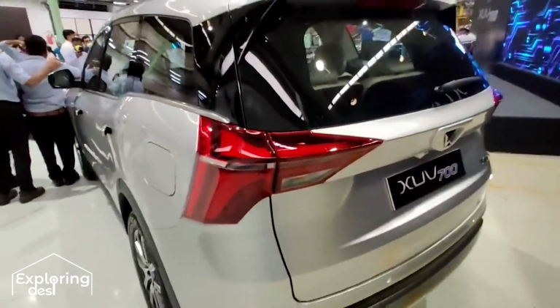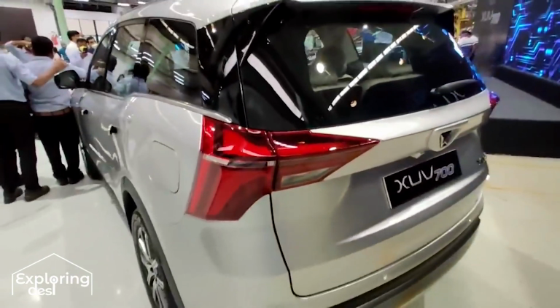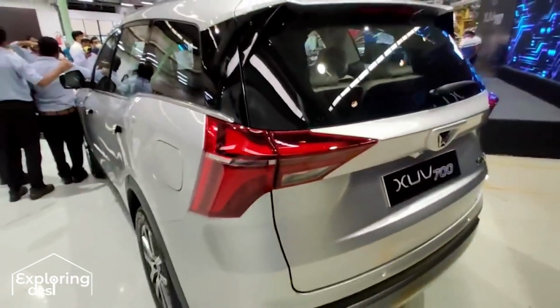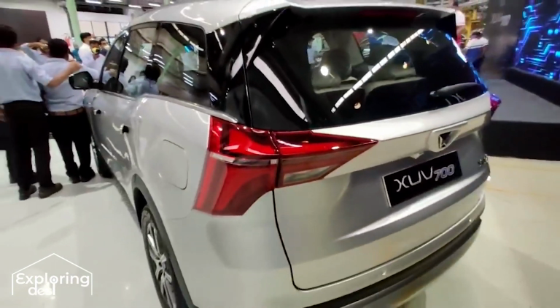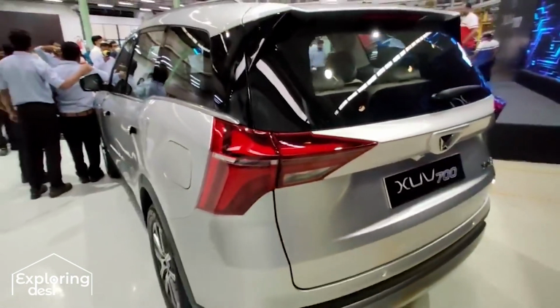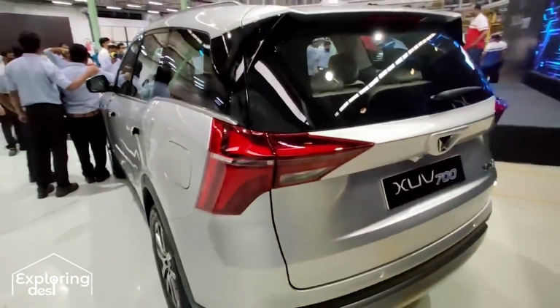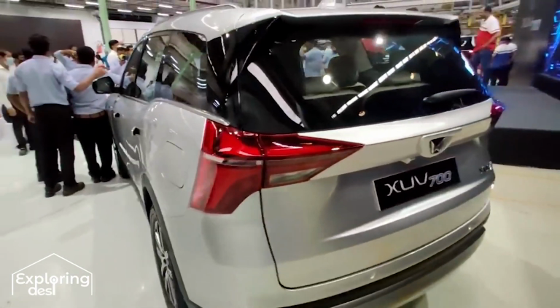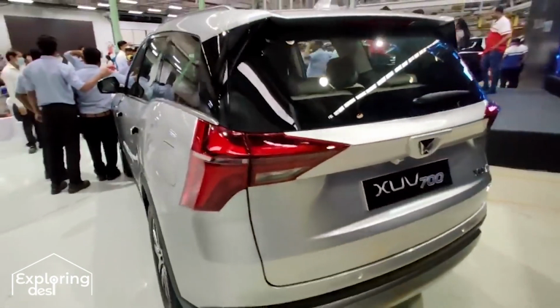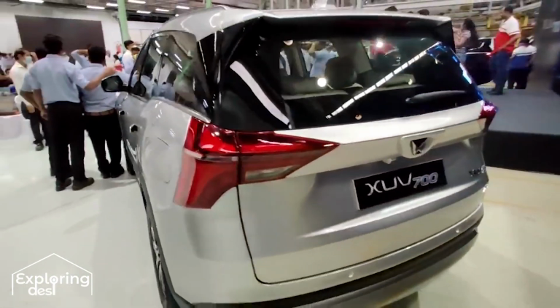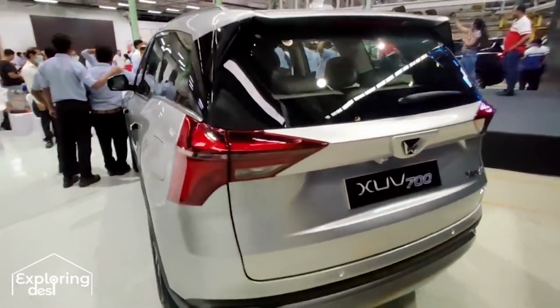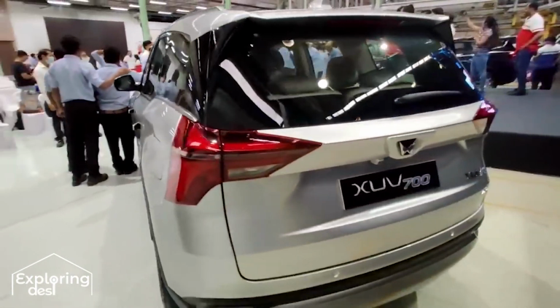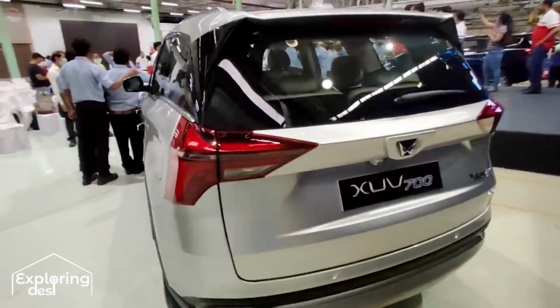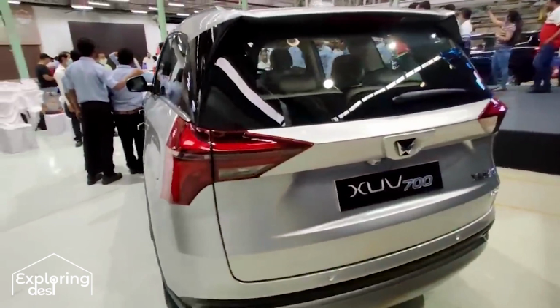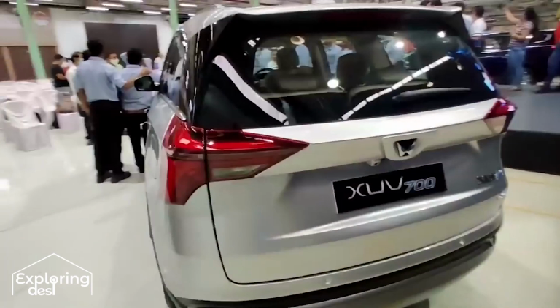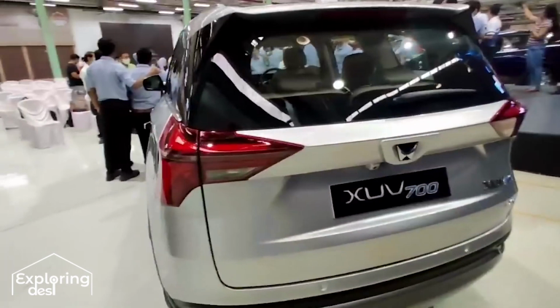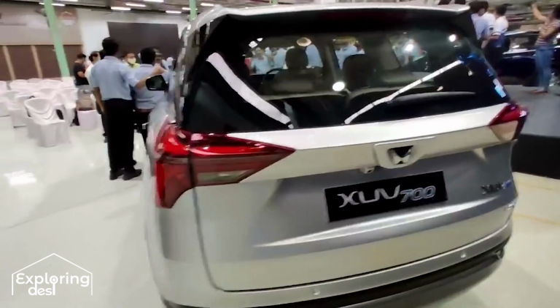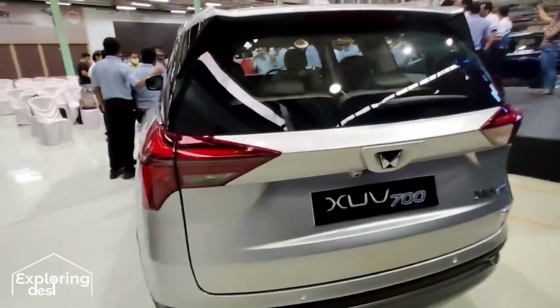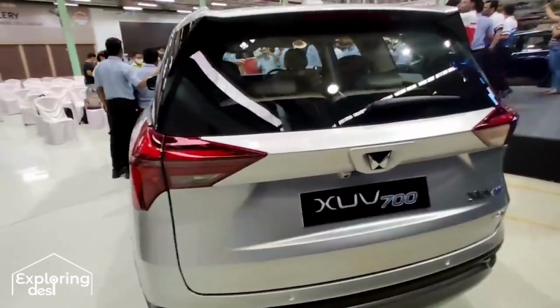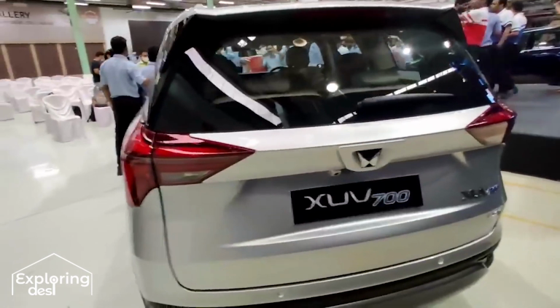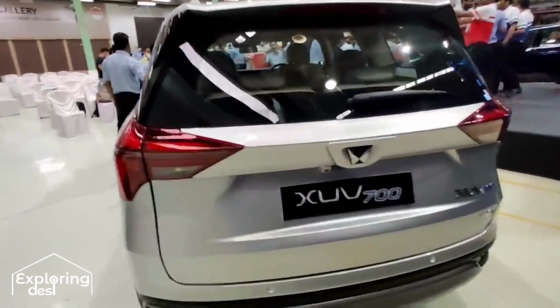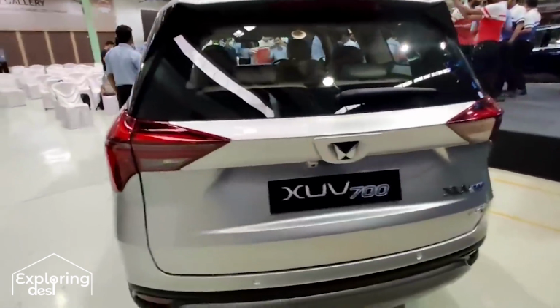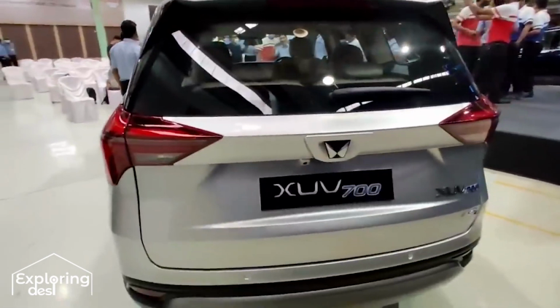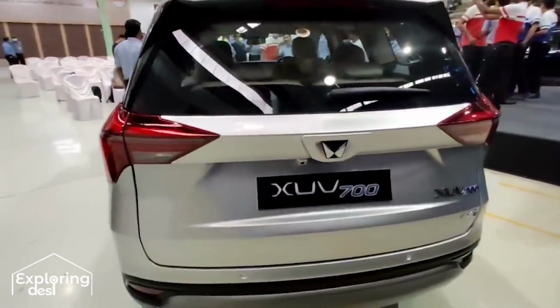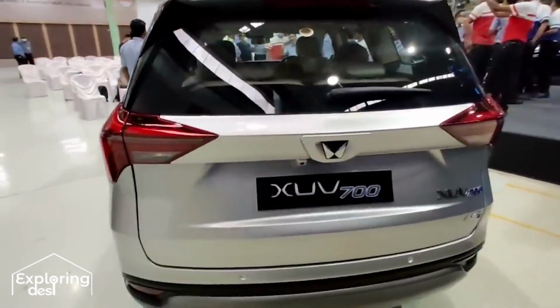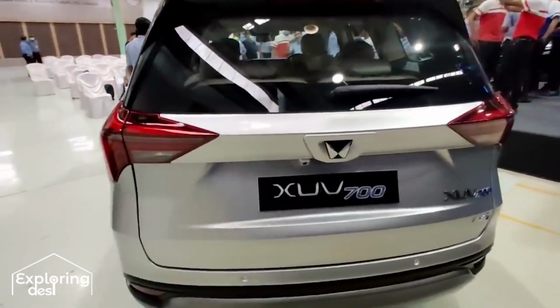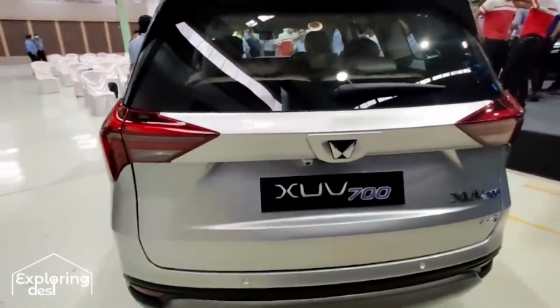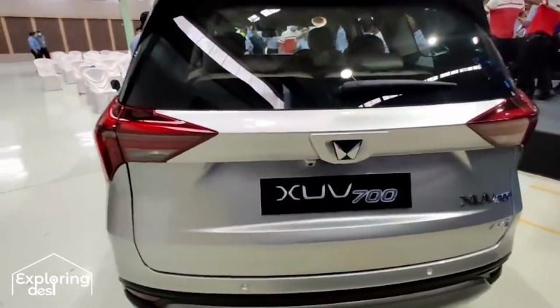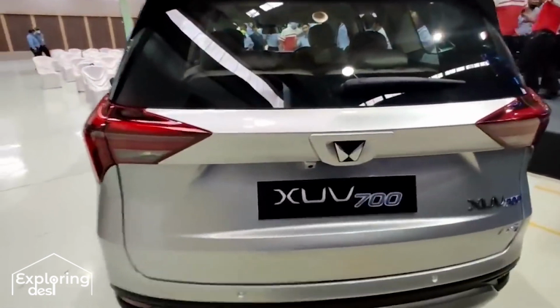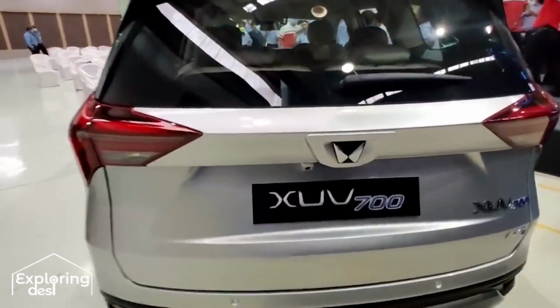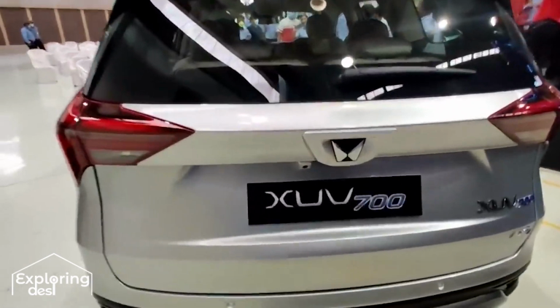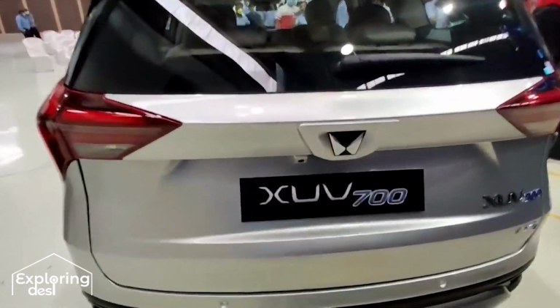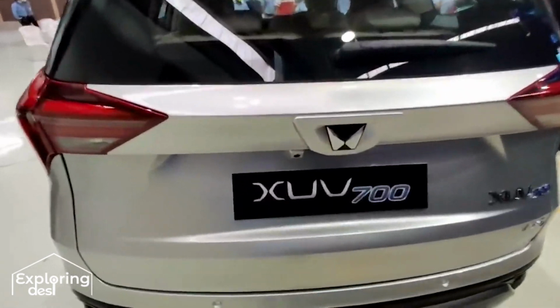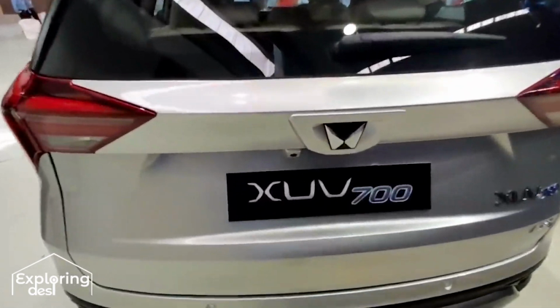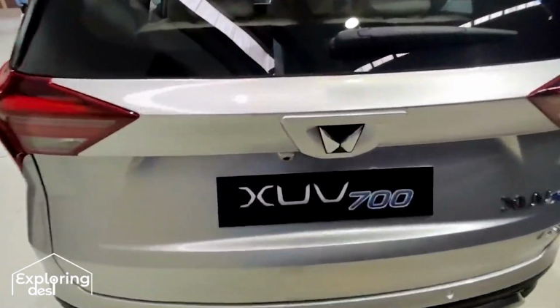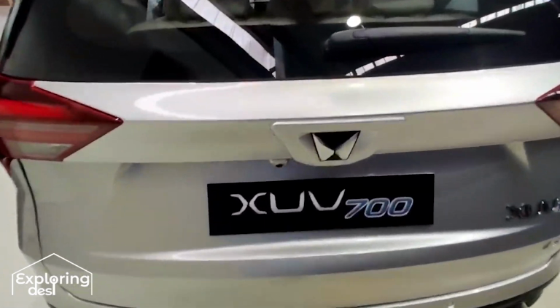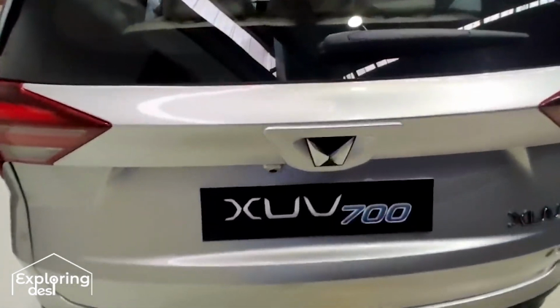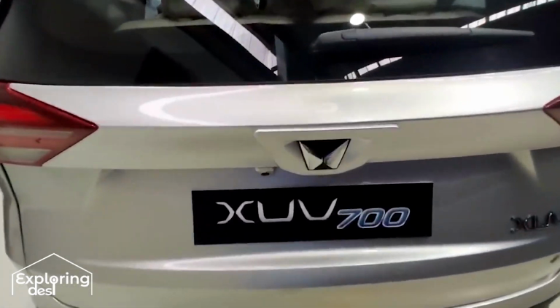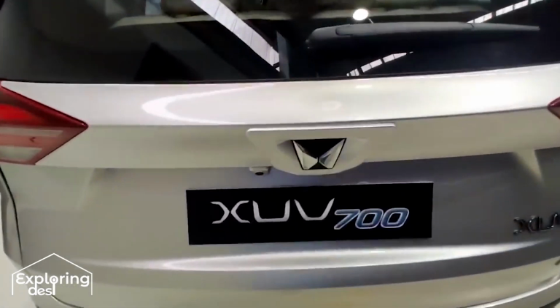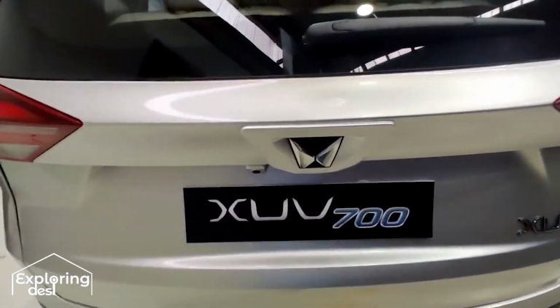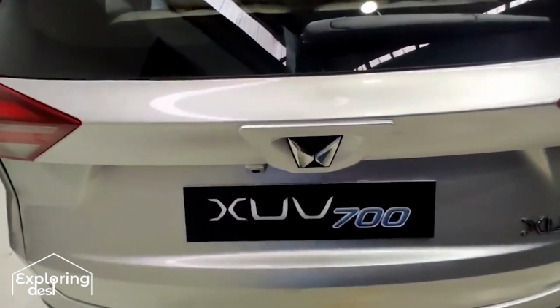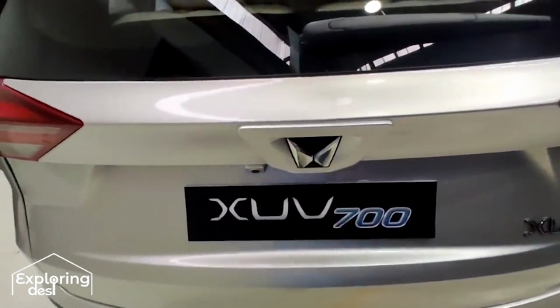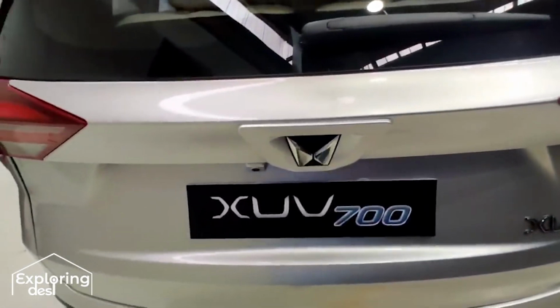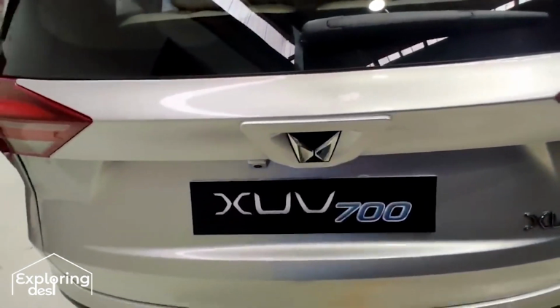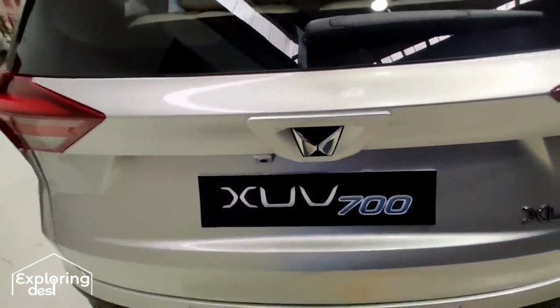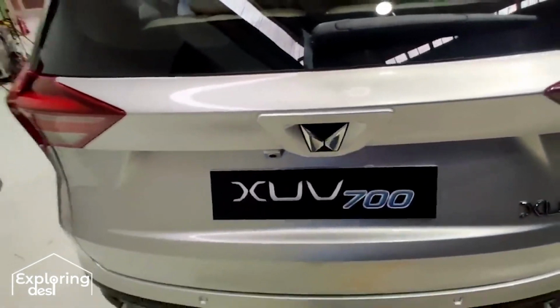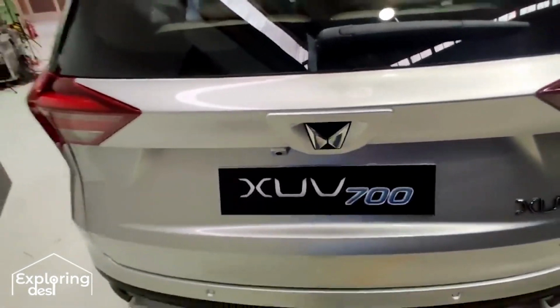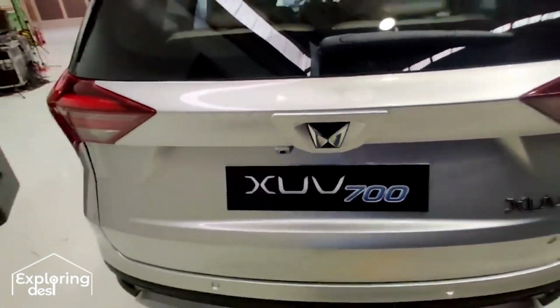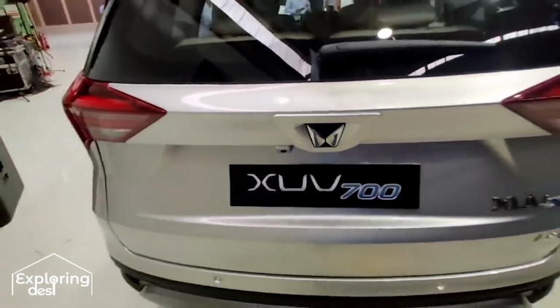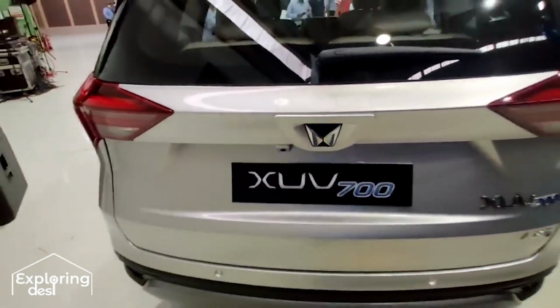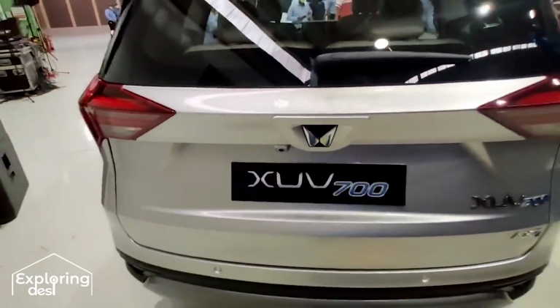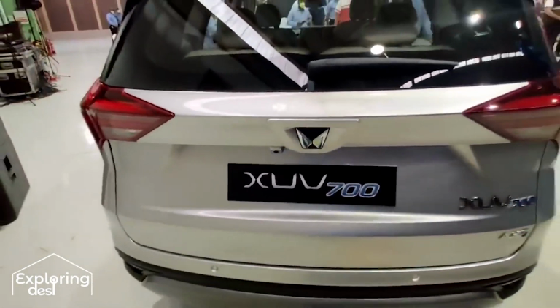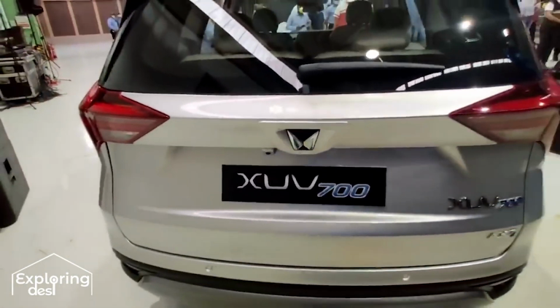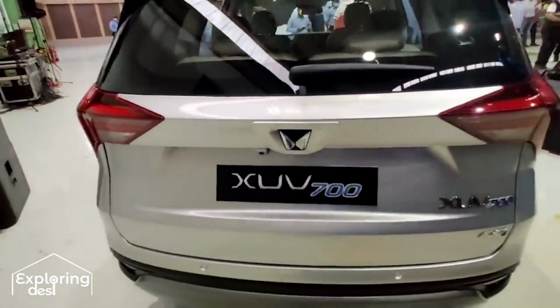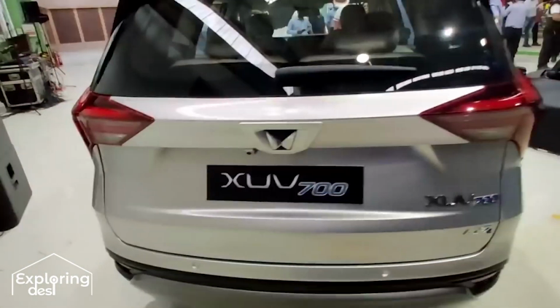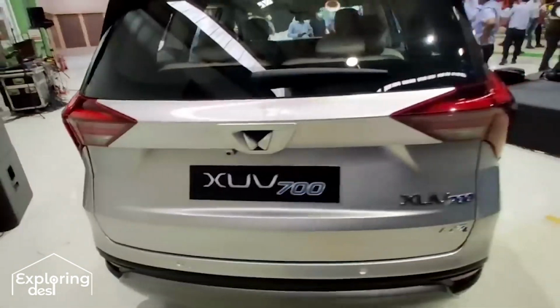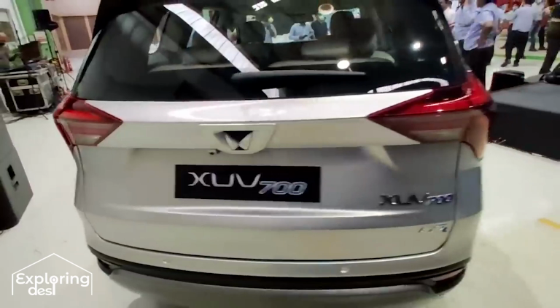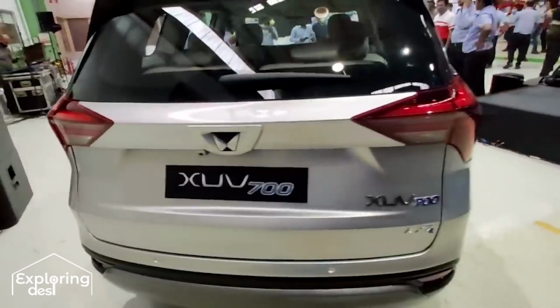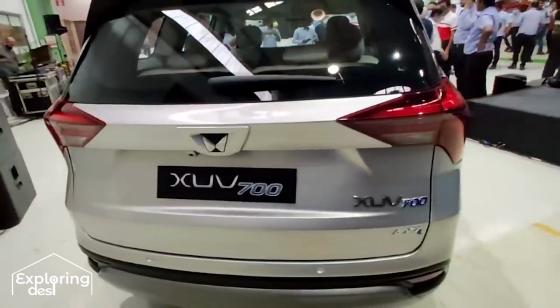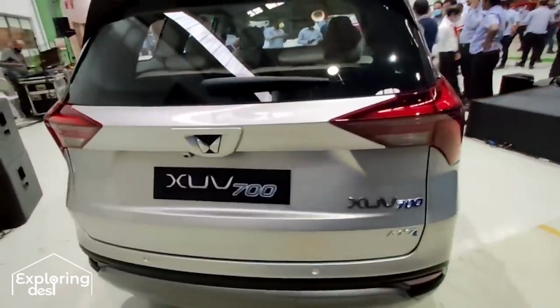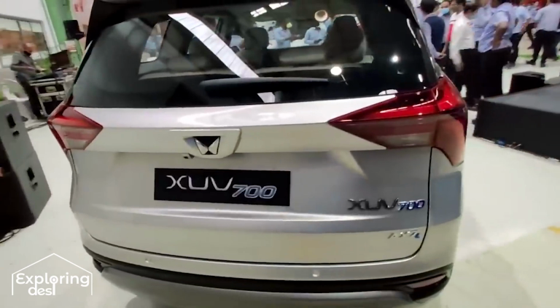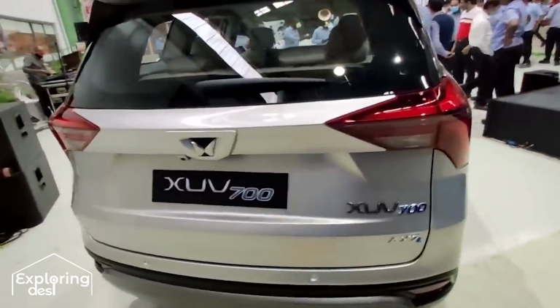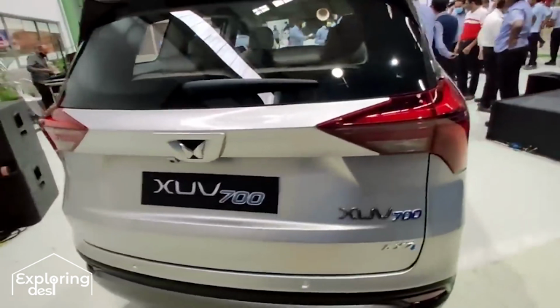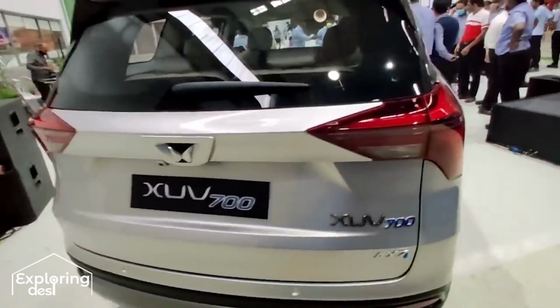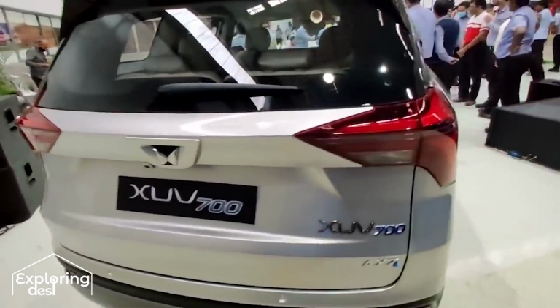The front, back and side looks completely changed. The new Mahindra logo is very stylish, and there is a very different design.